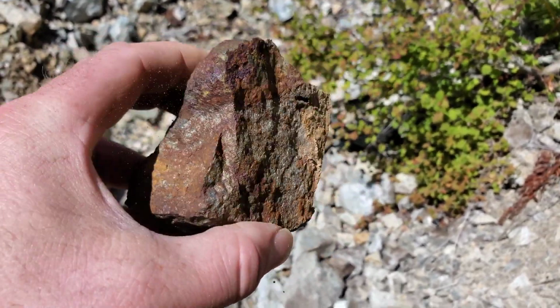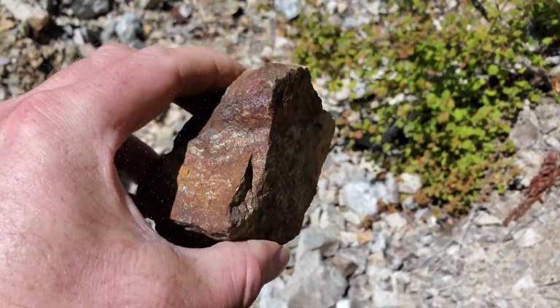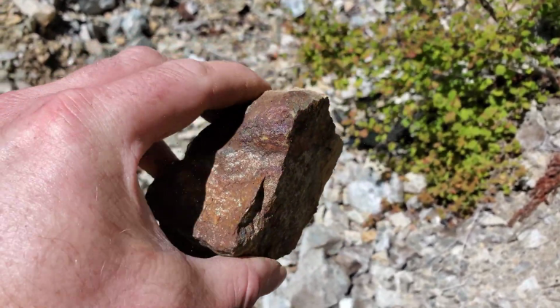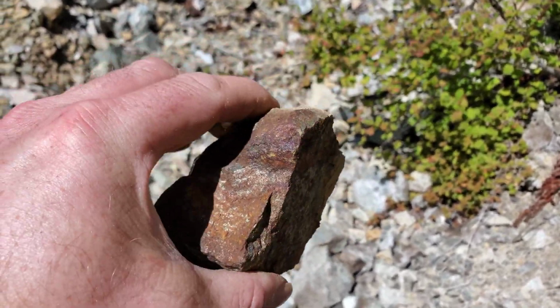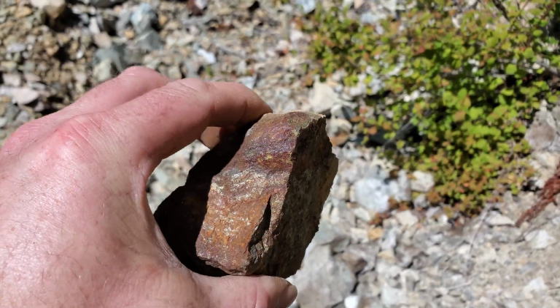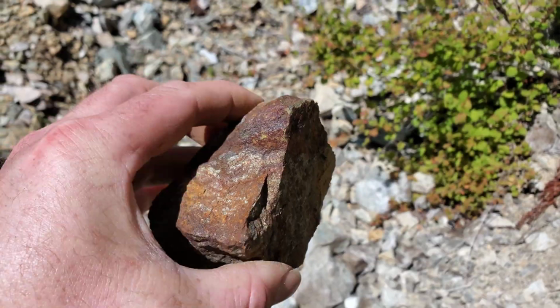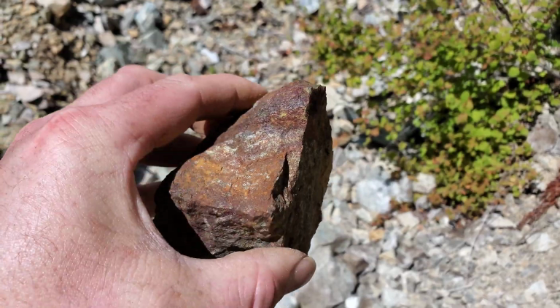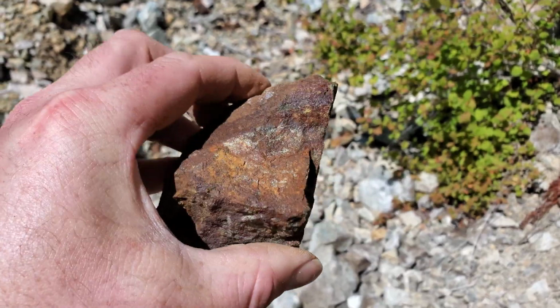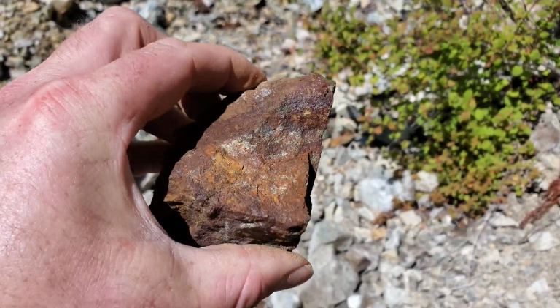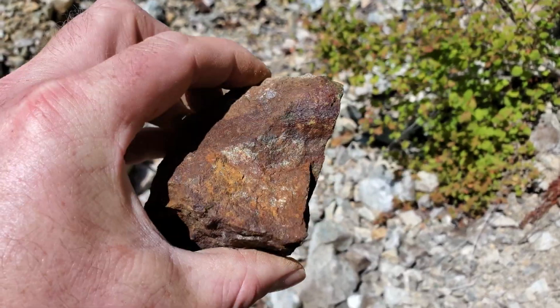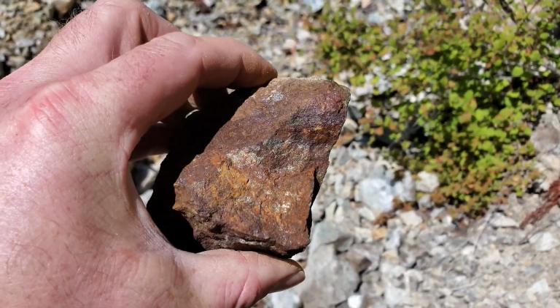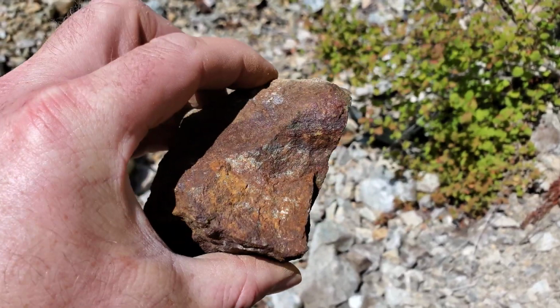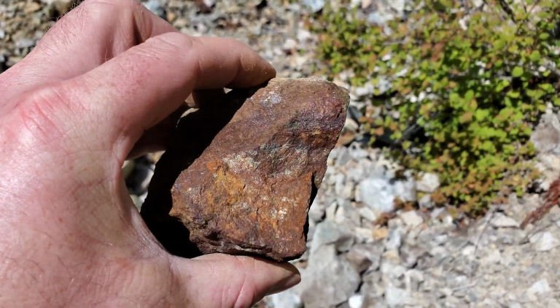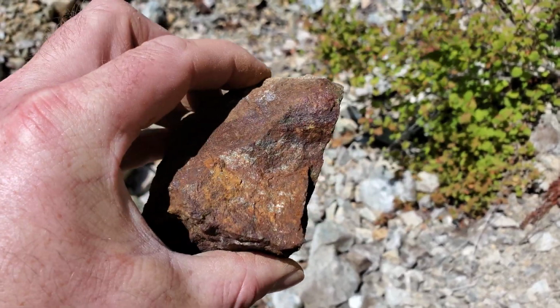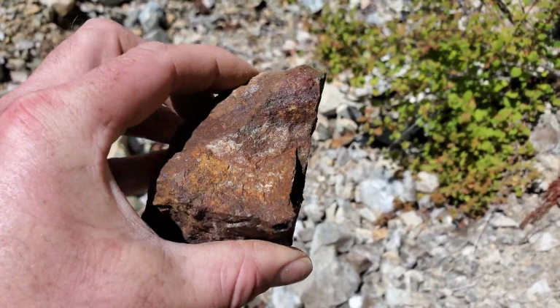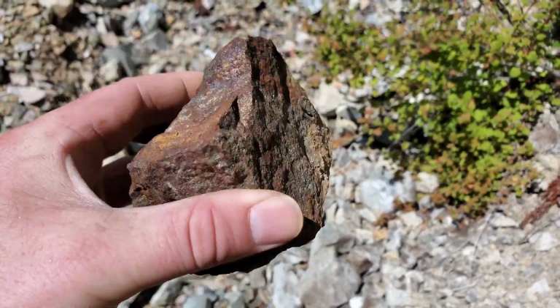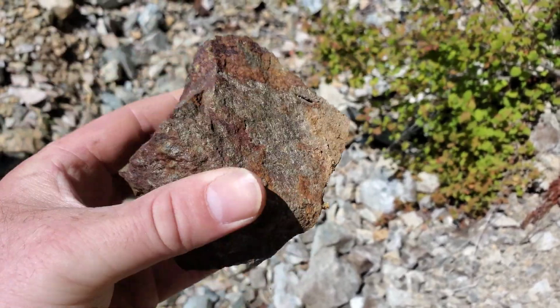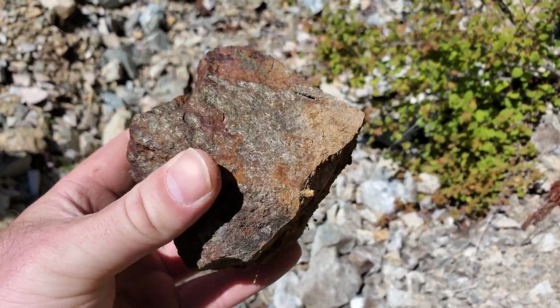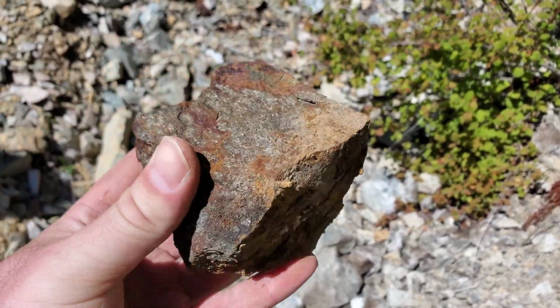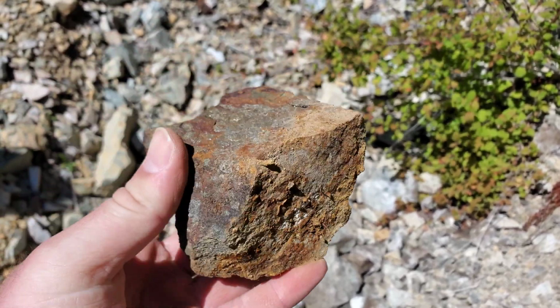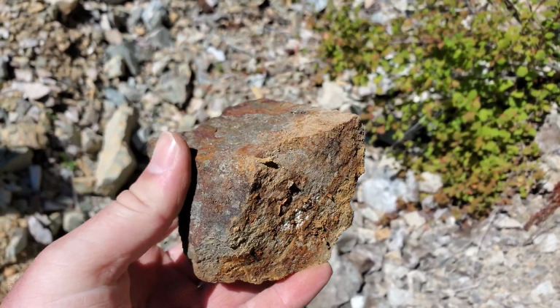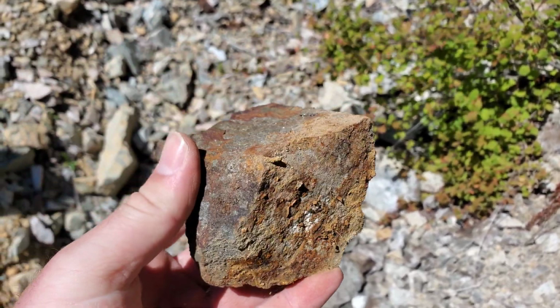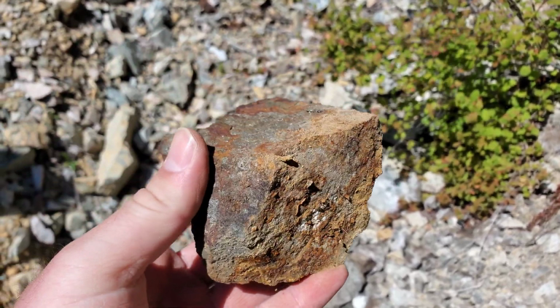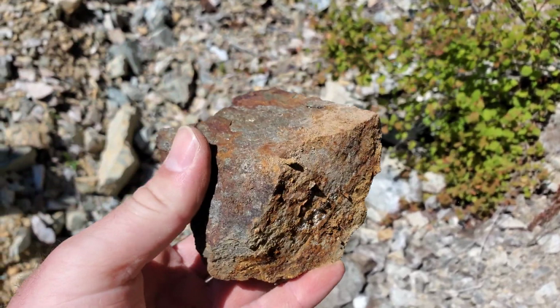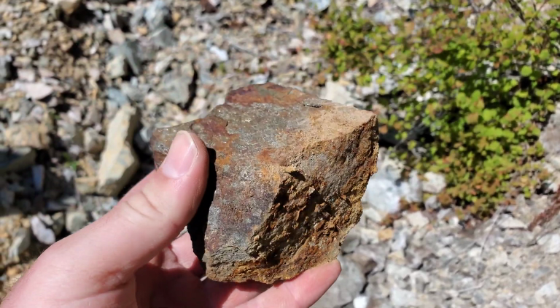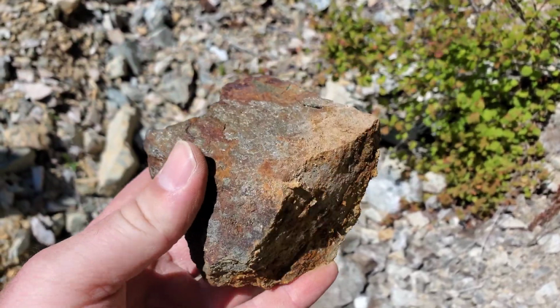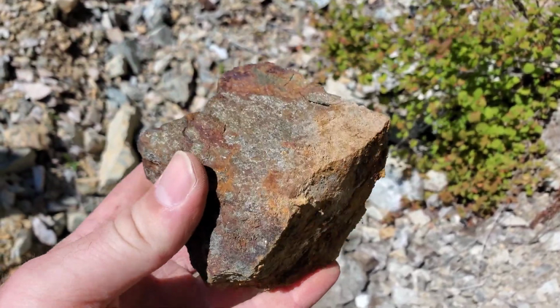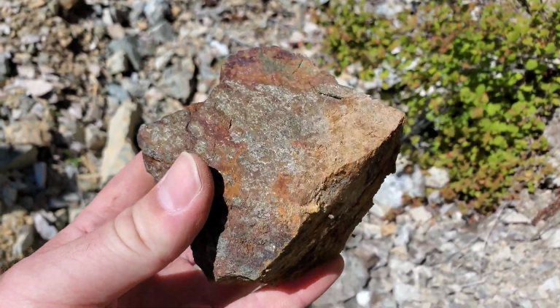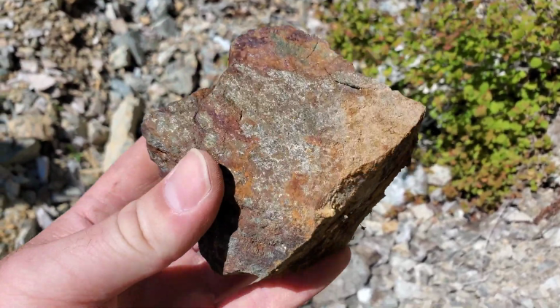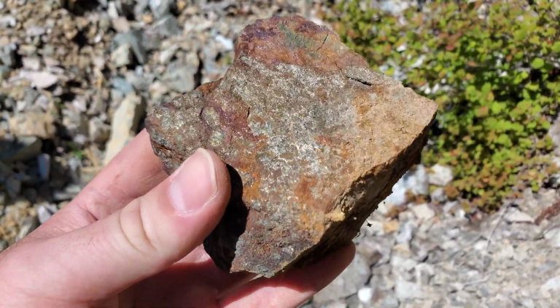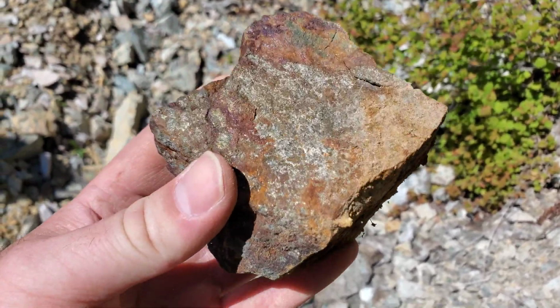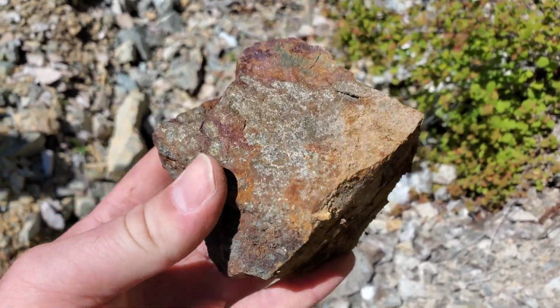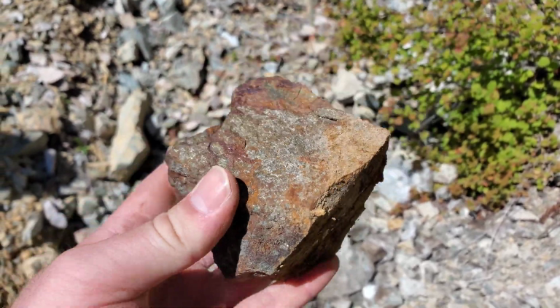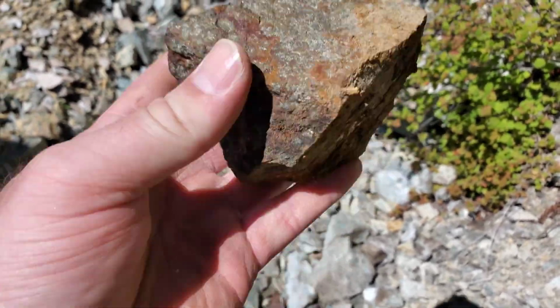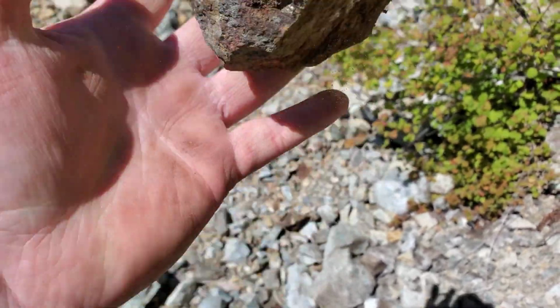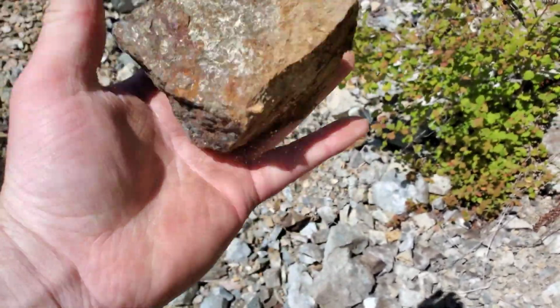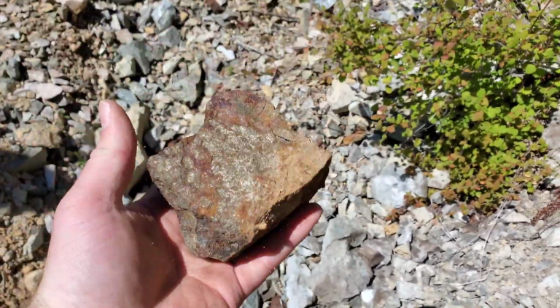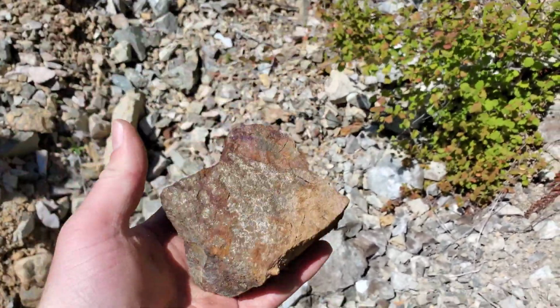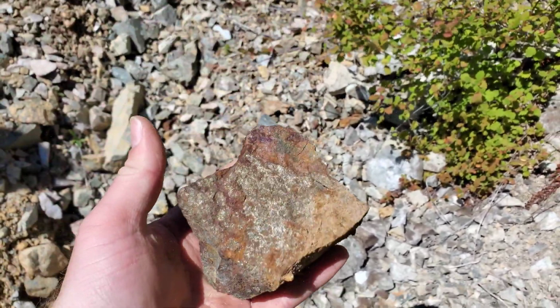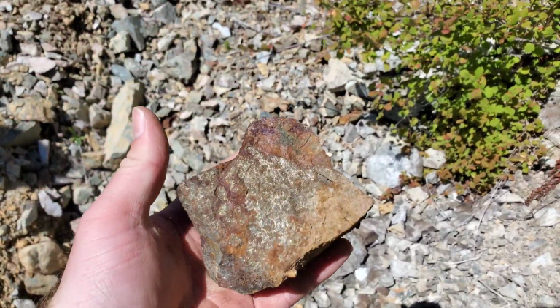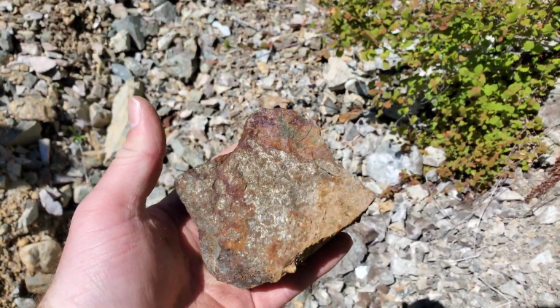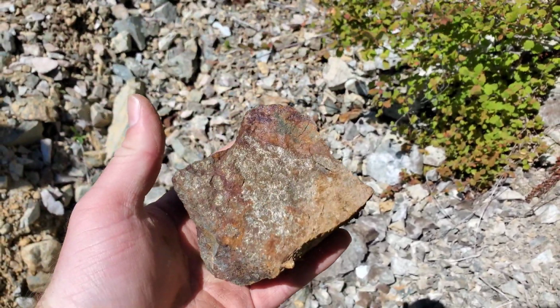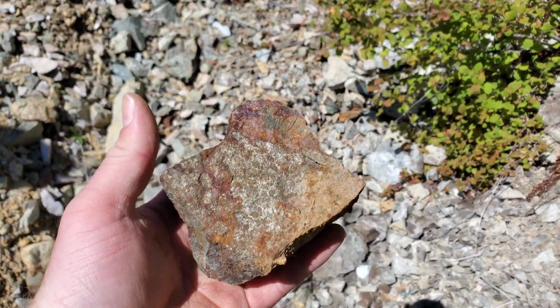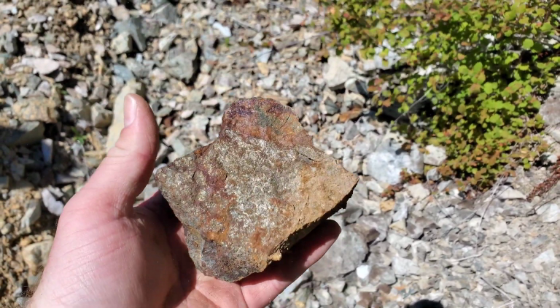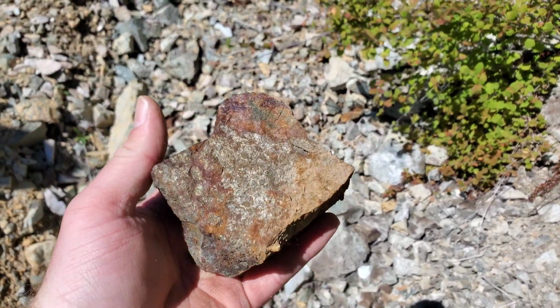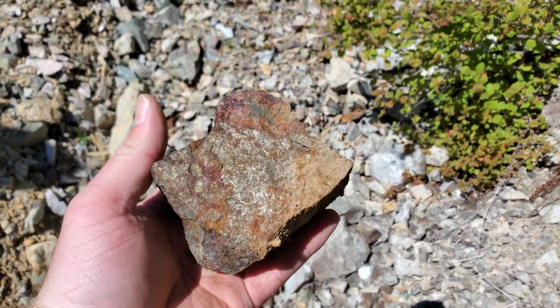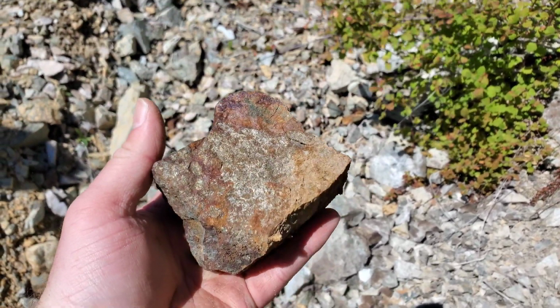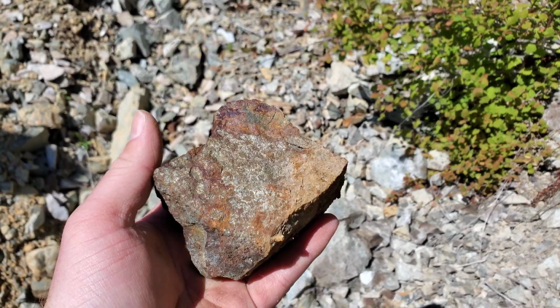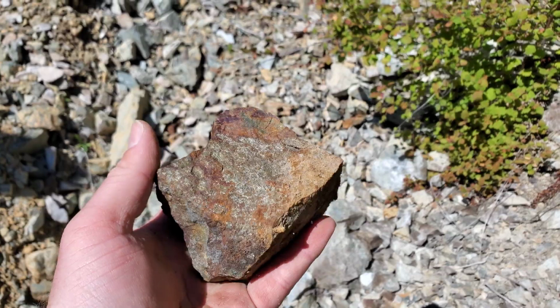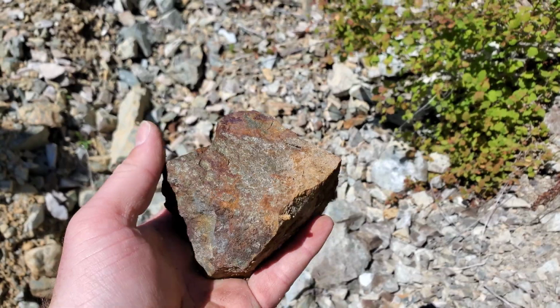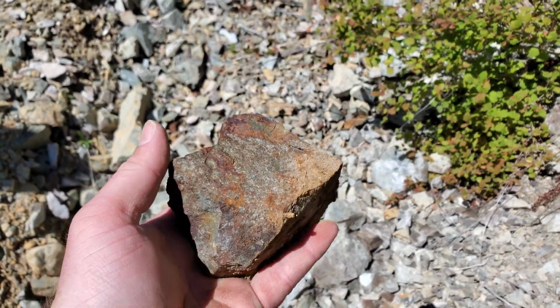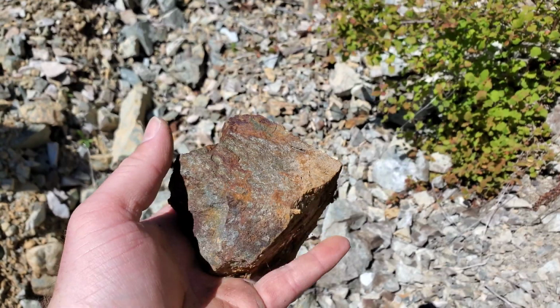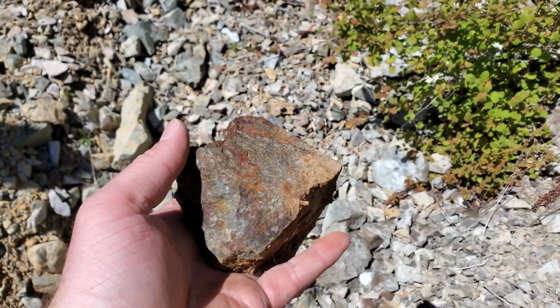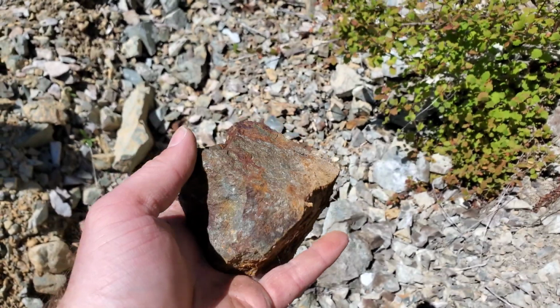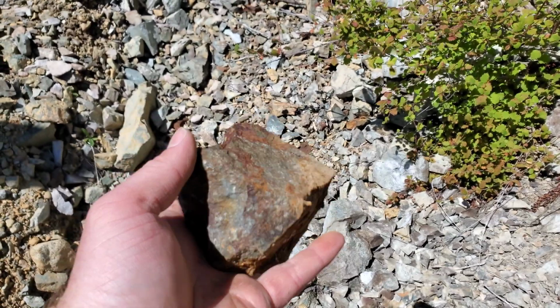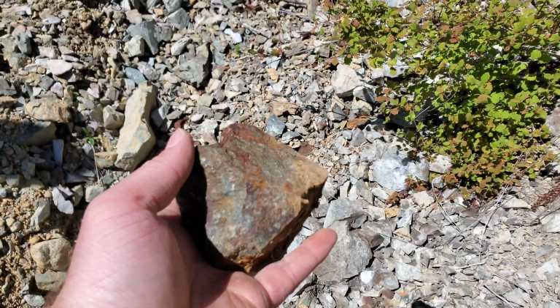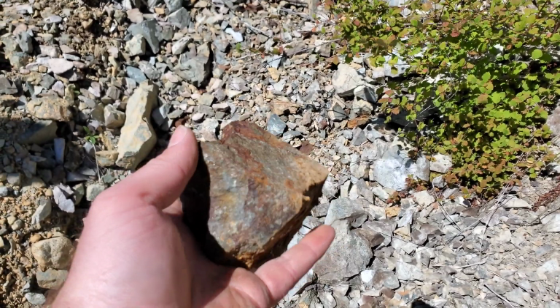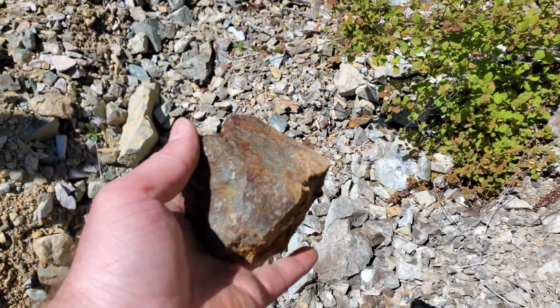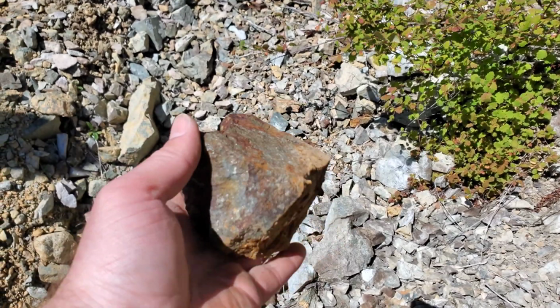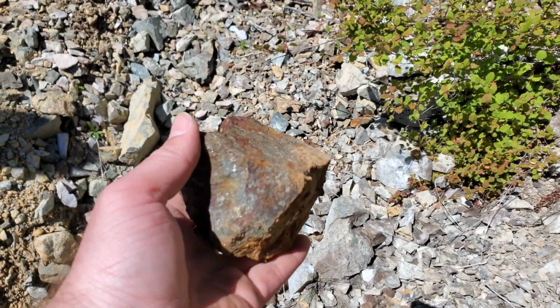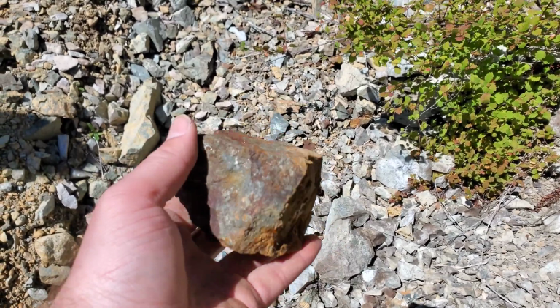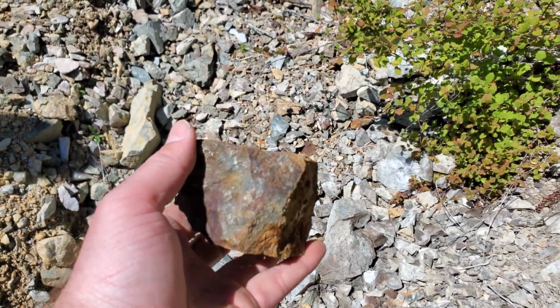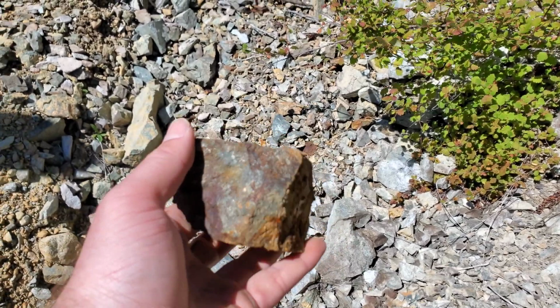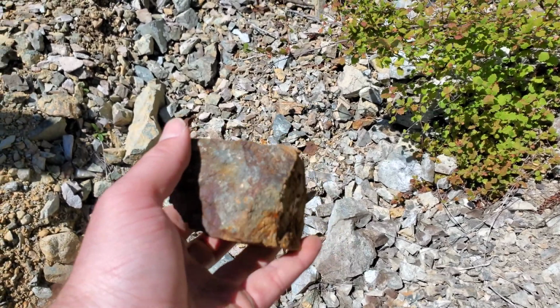Another sample from the vein: massive chalcopyrite and pyrite.